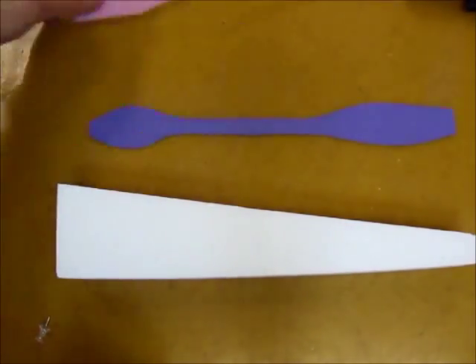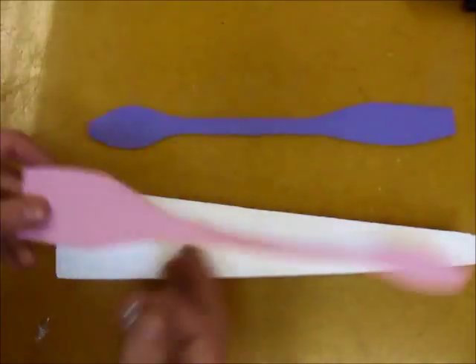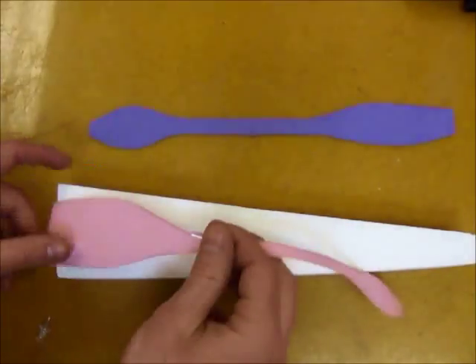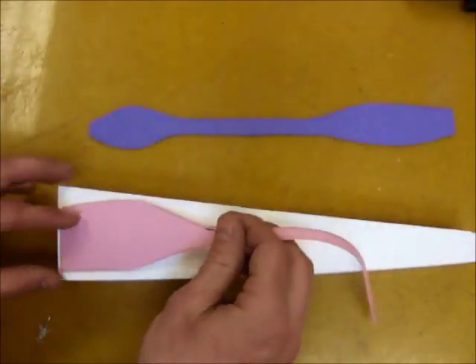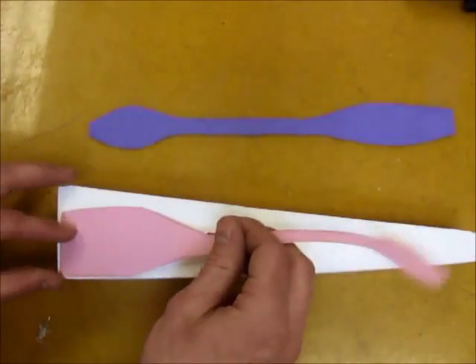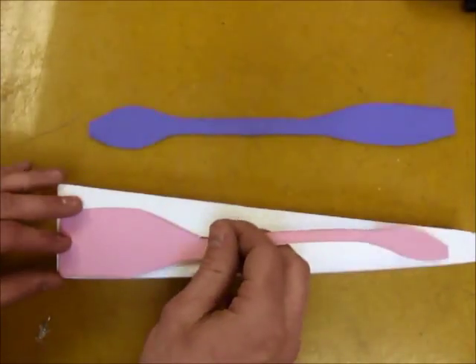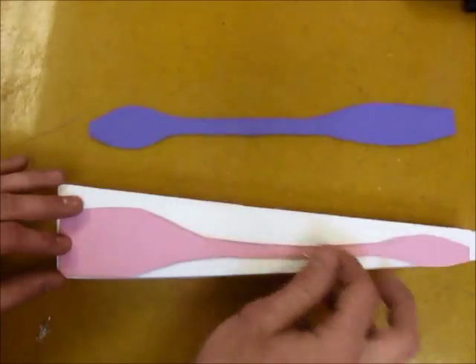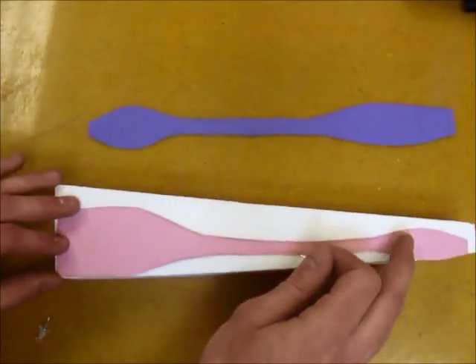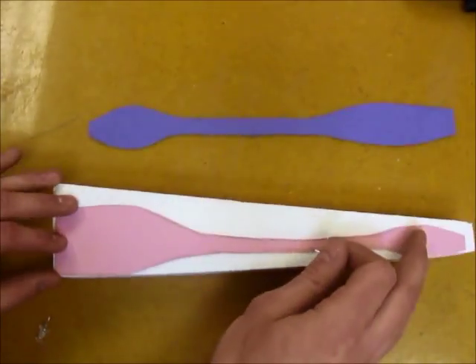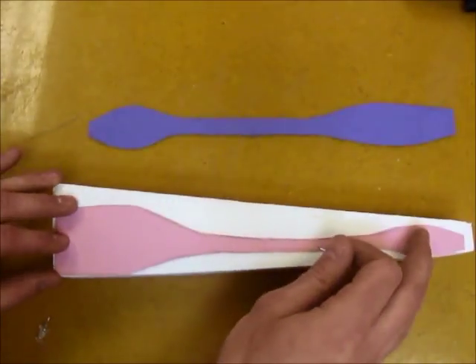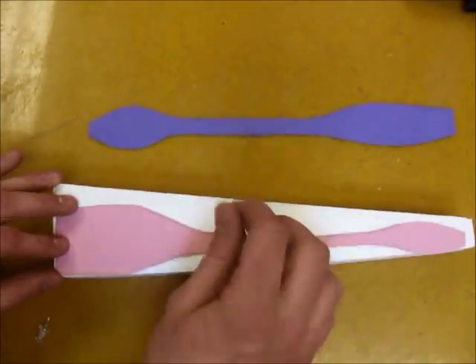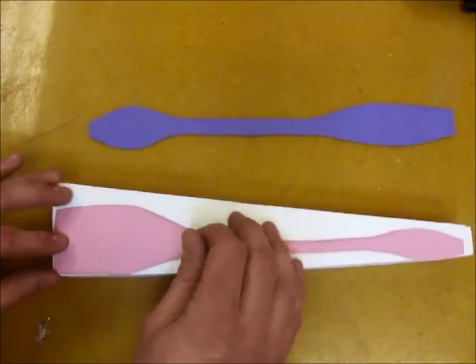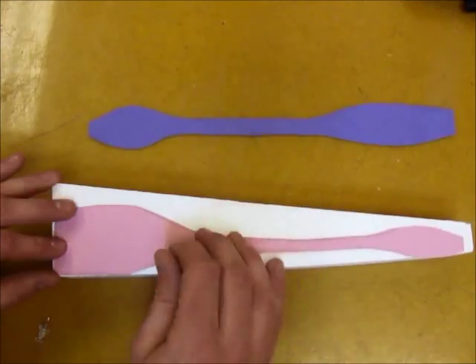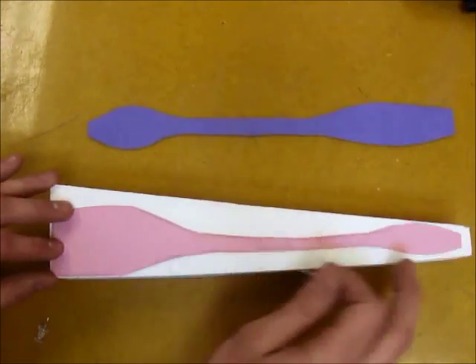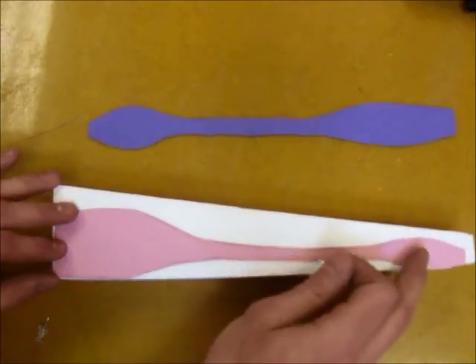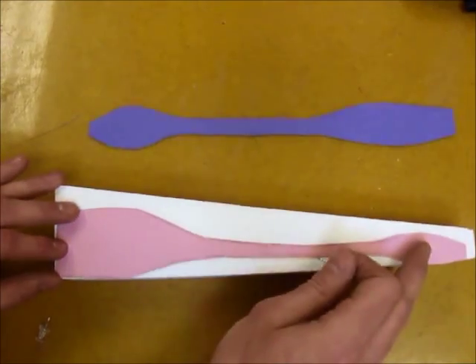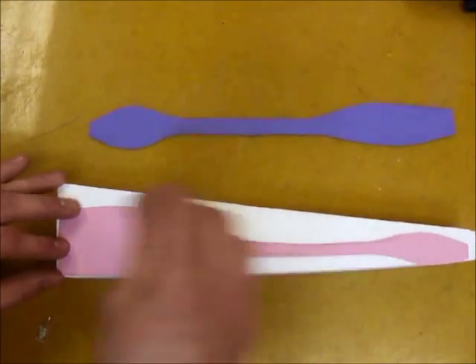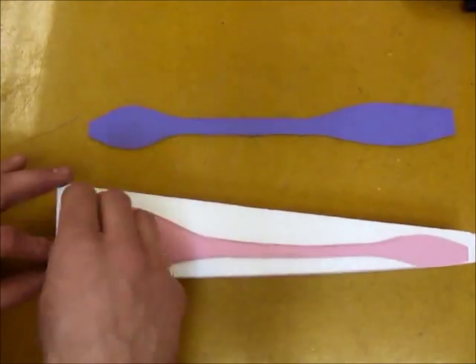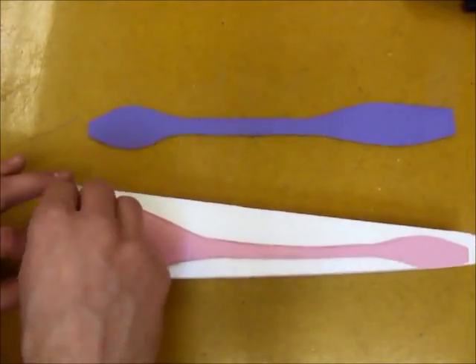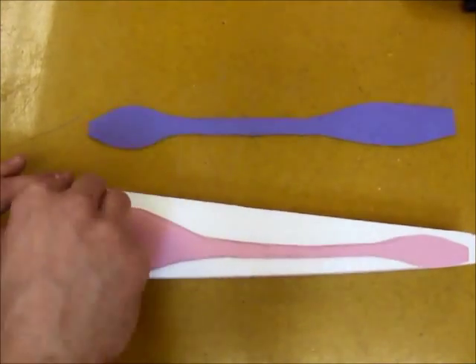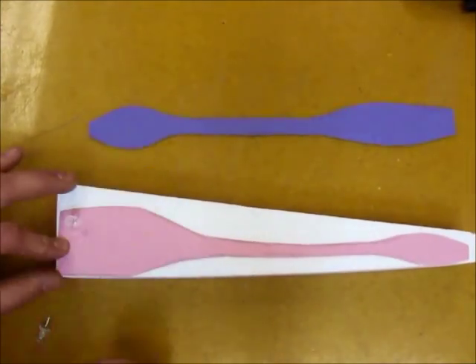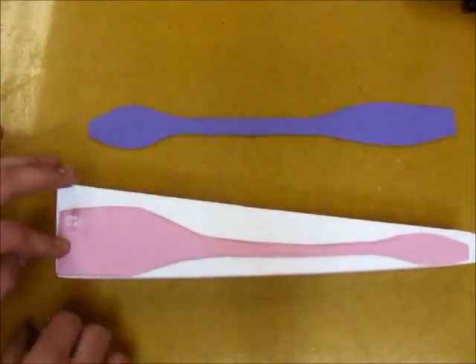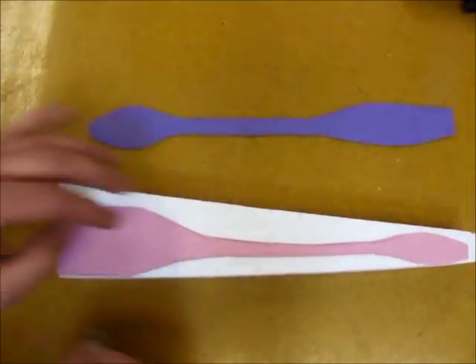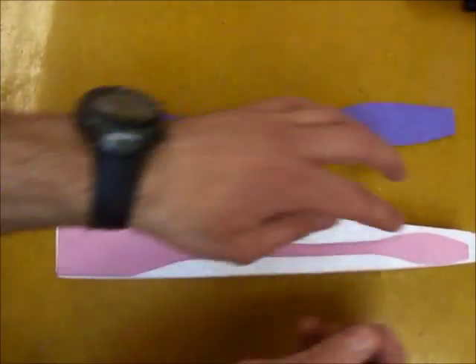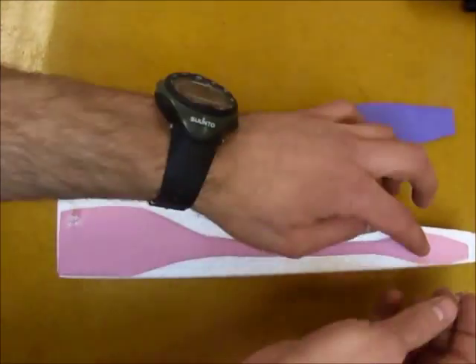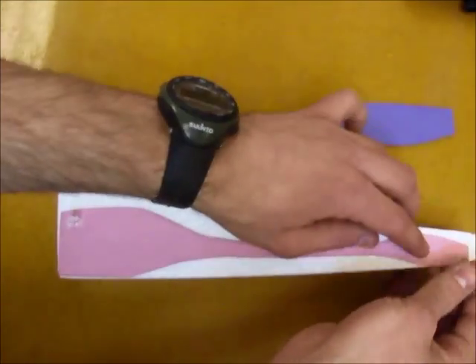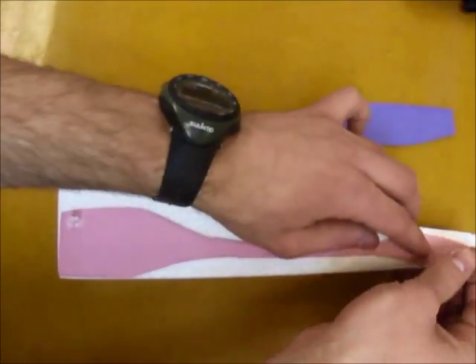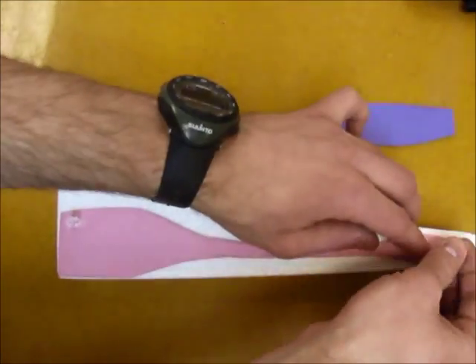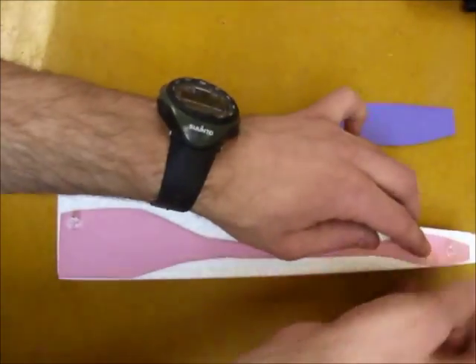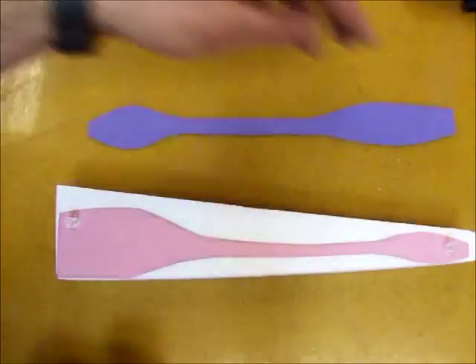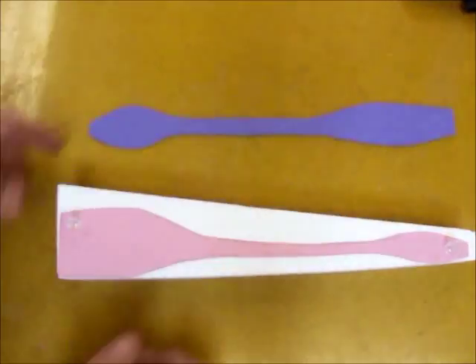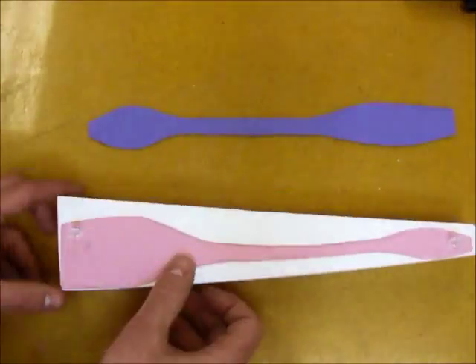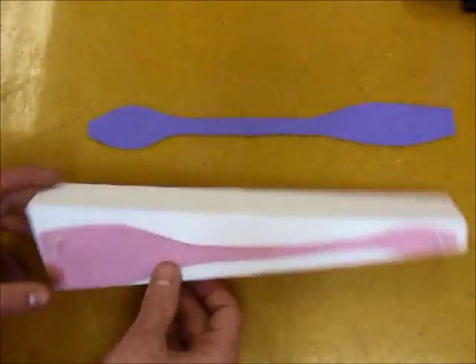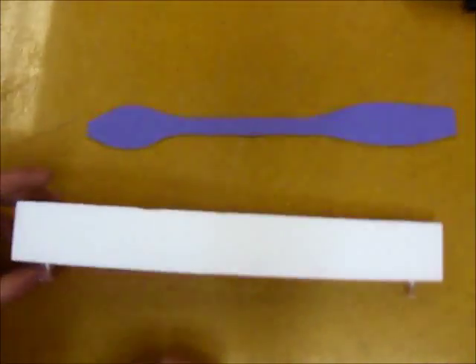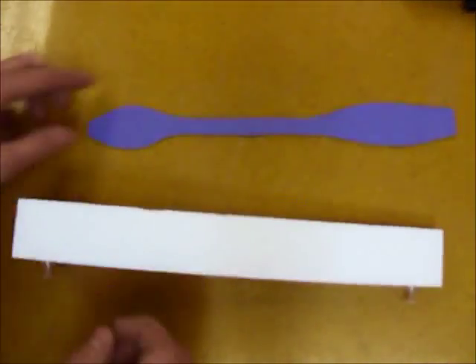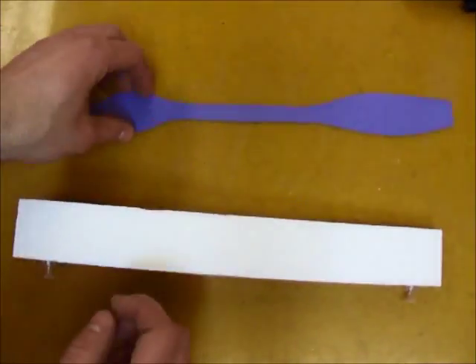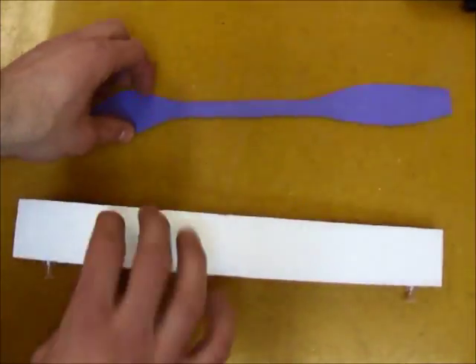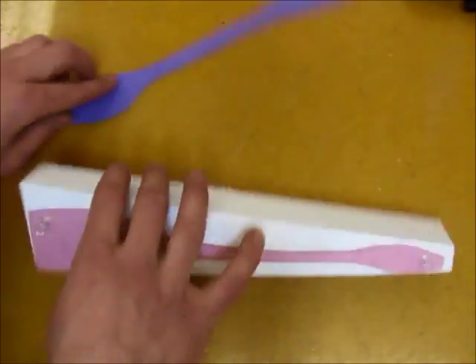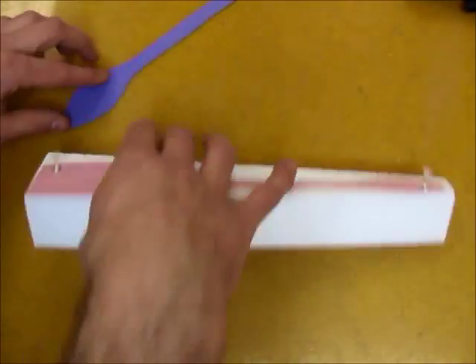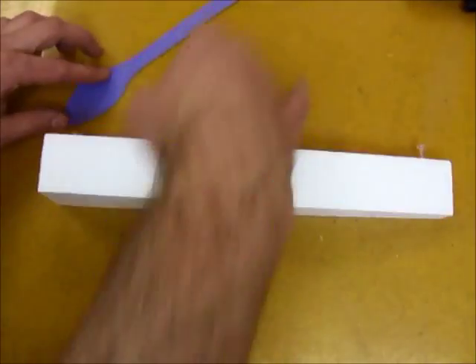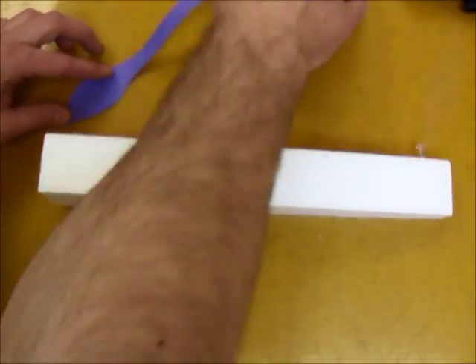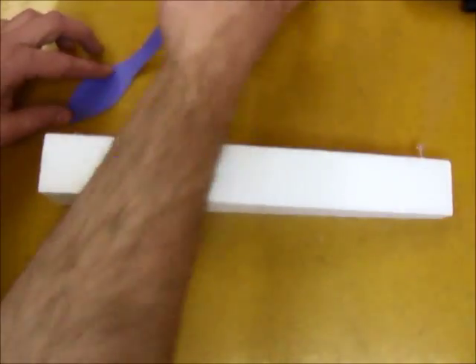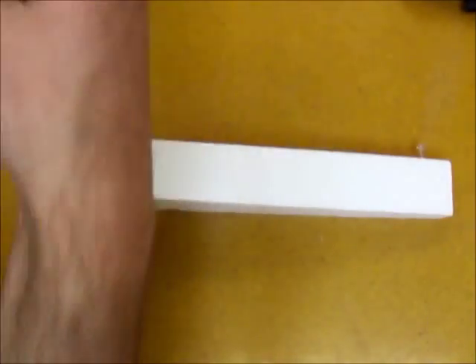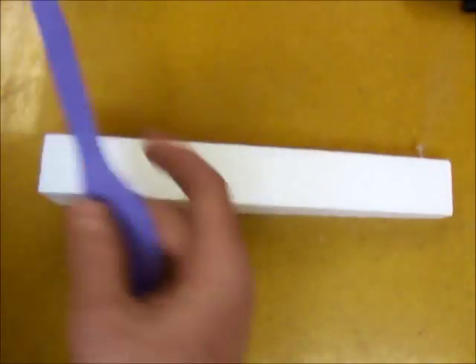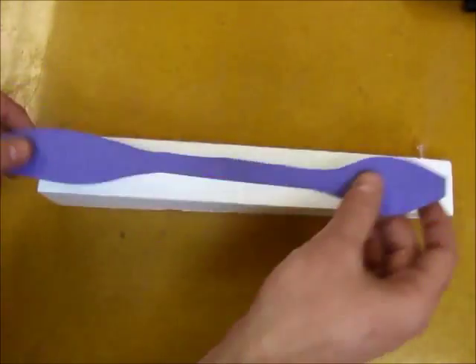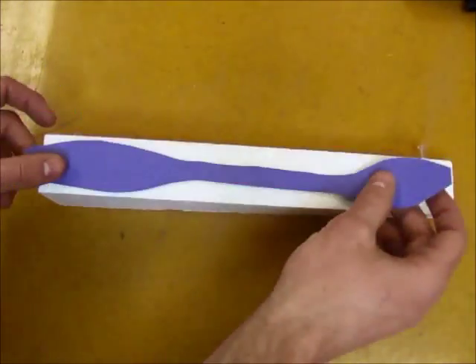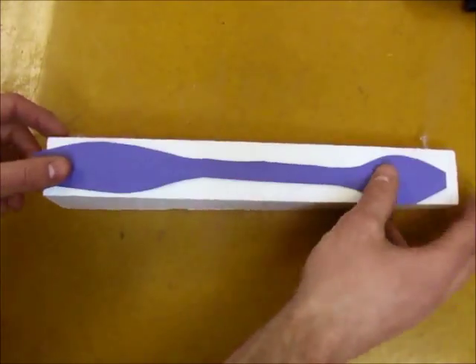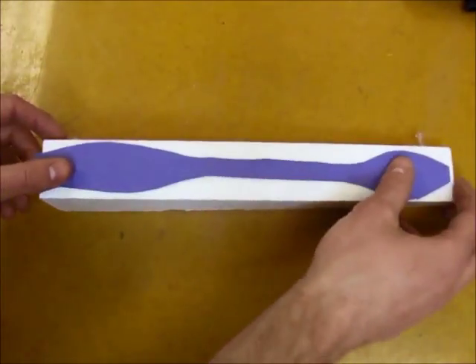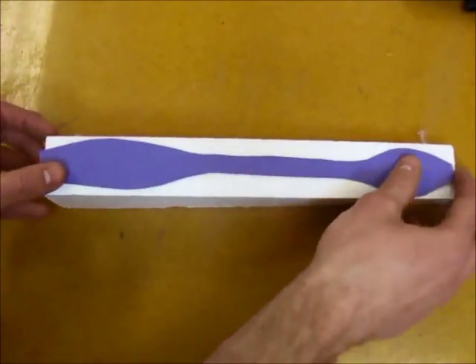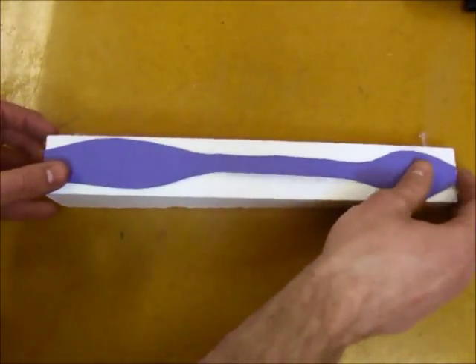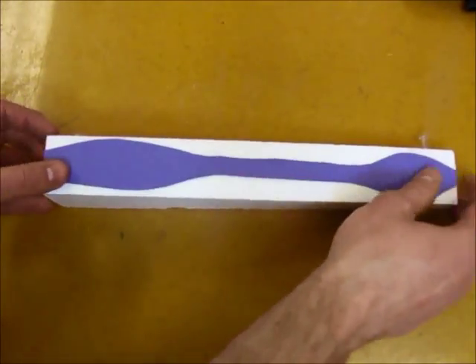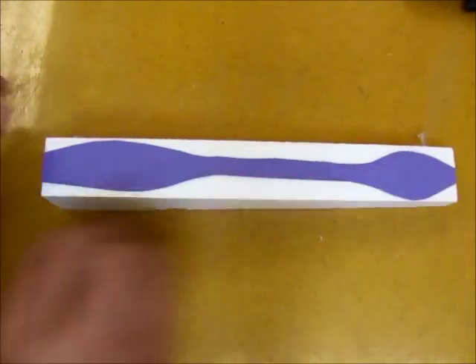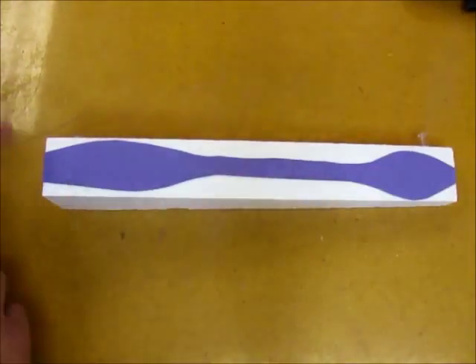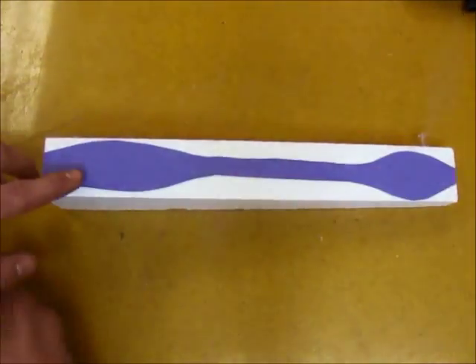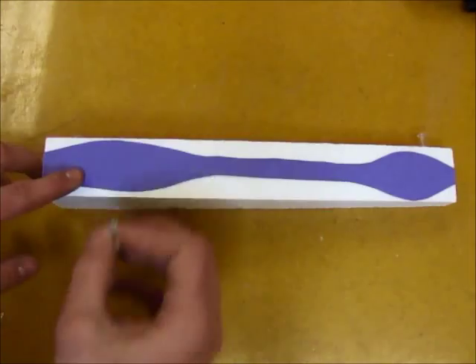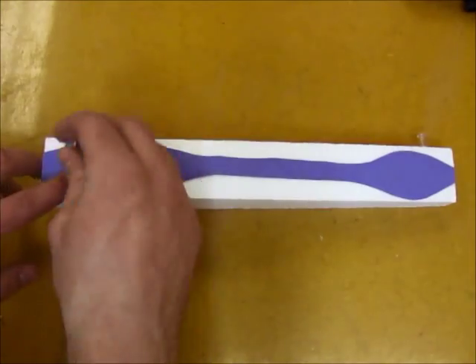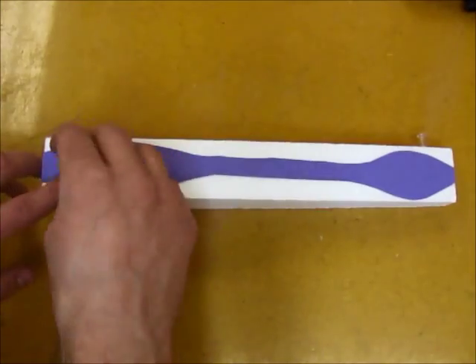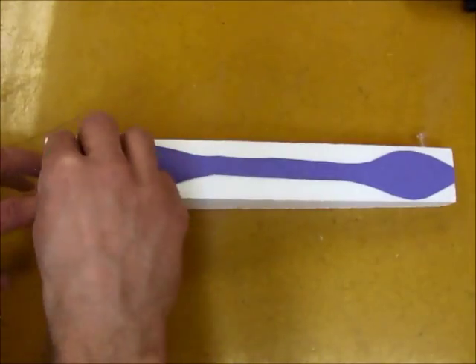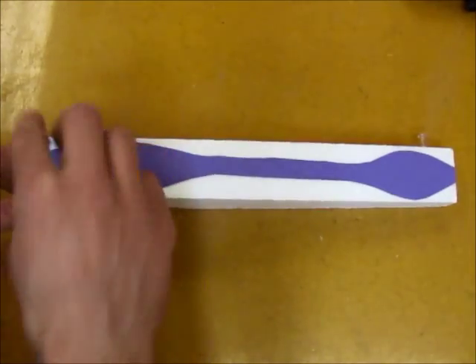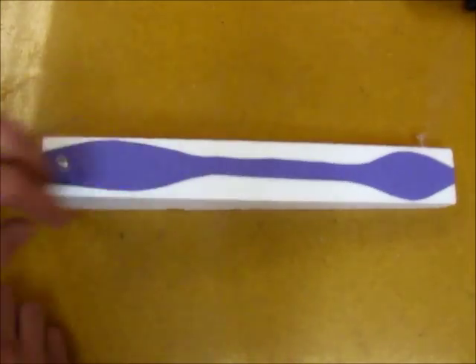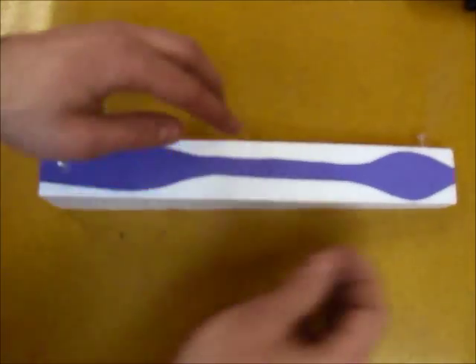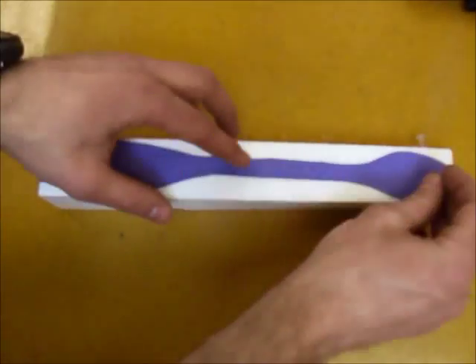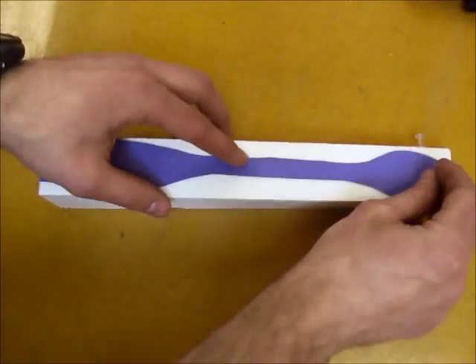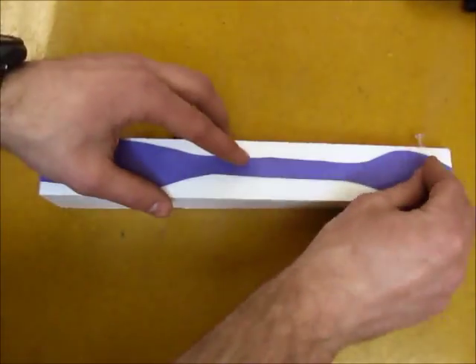Pin the side view onto the side of the foam block, and pin the top view onto the bottom of the foam block — not the top.